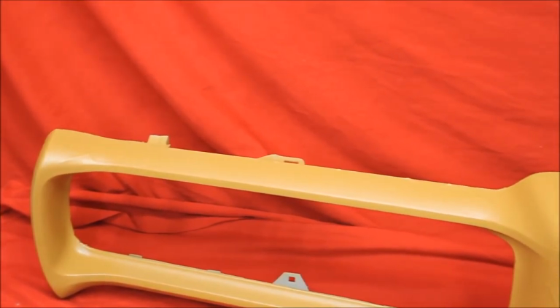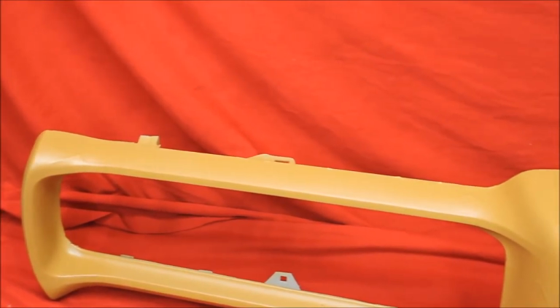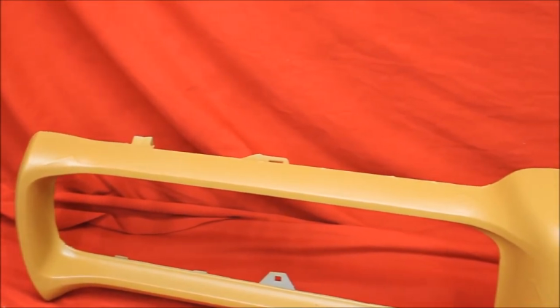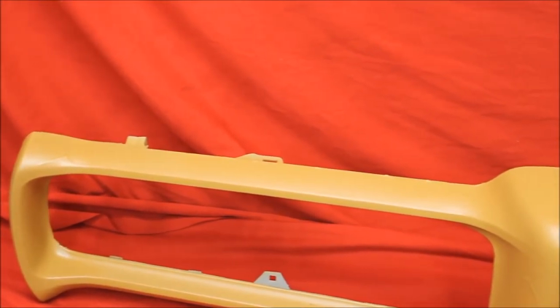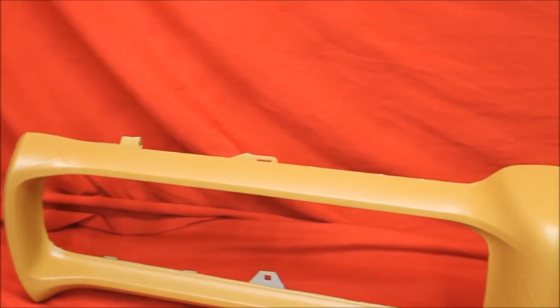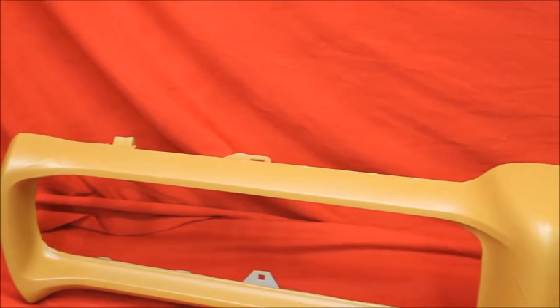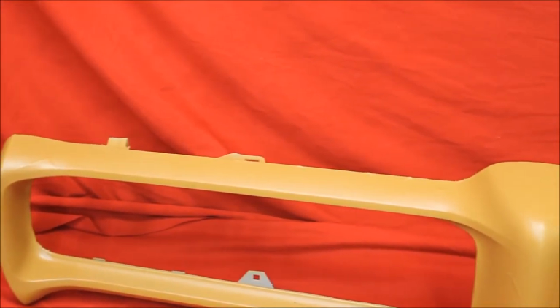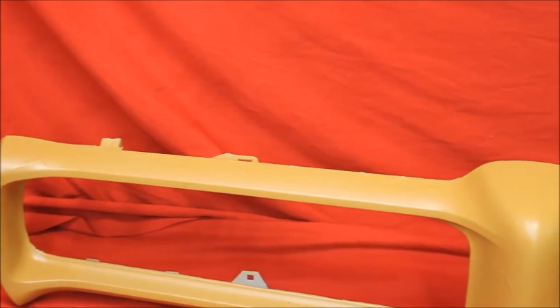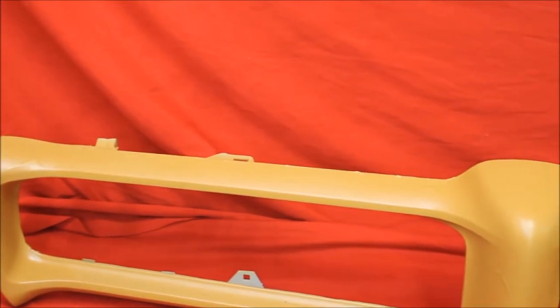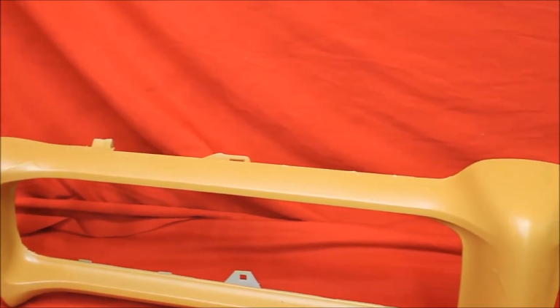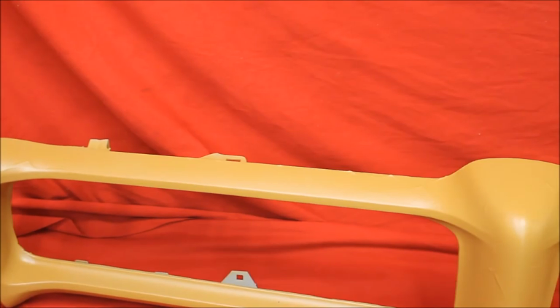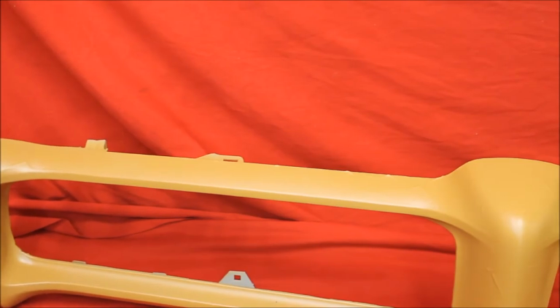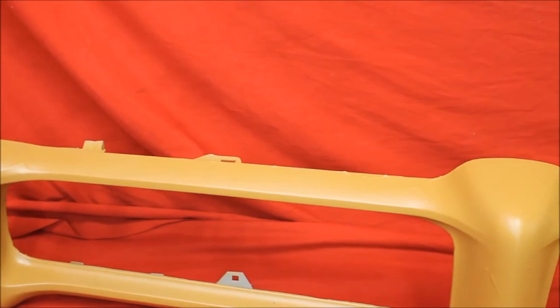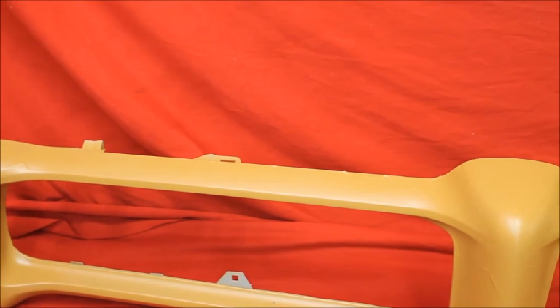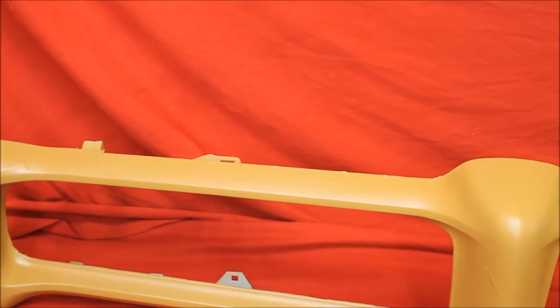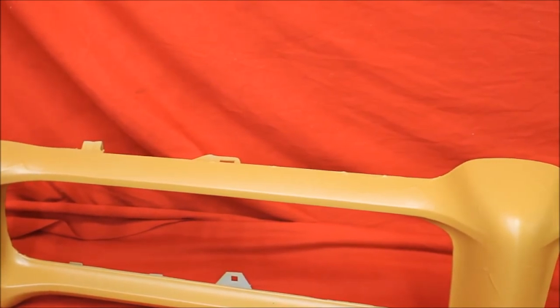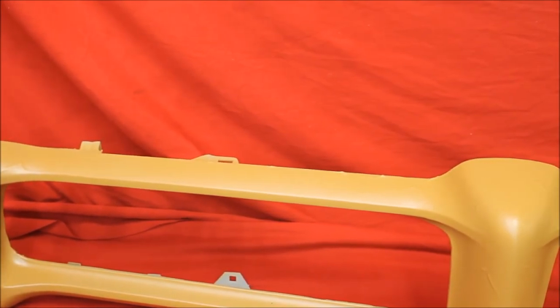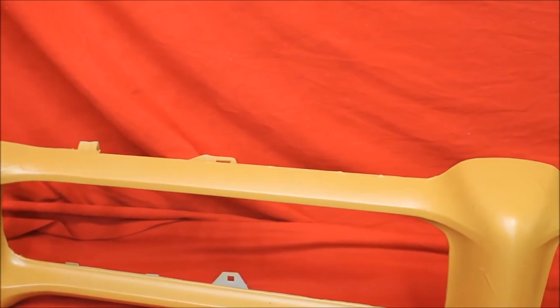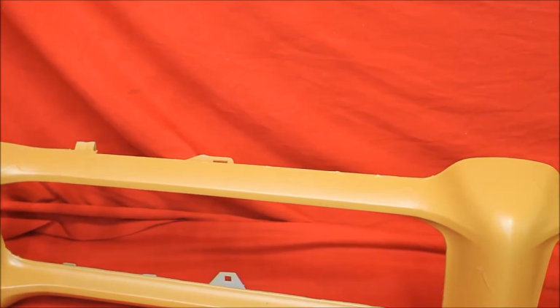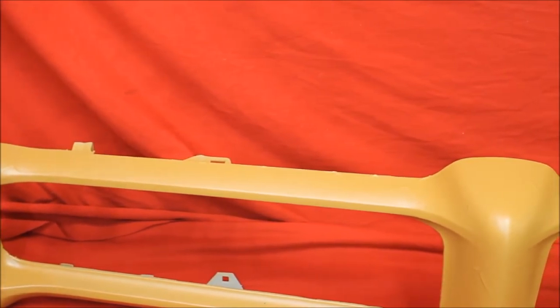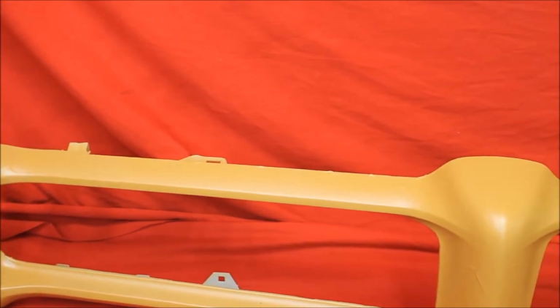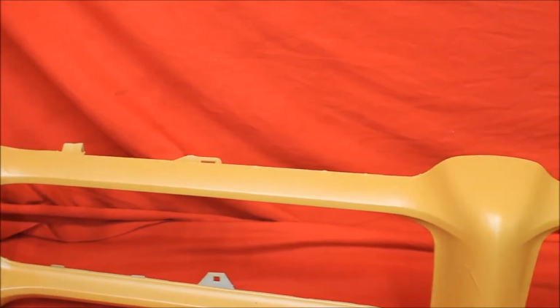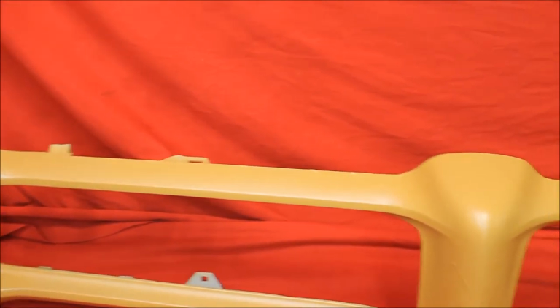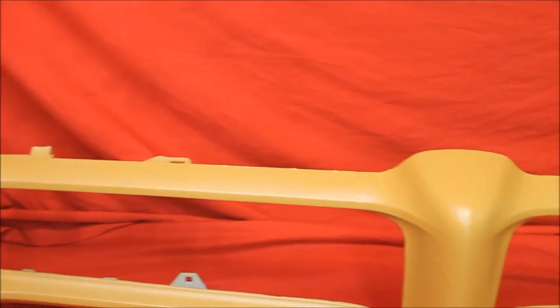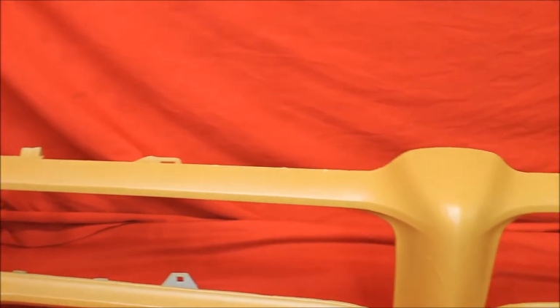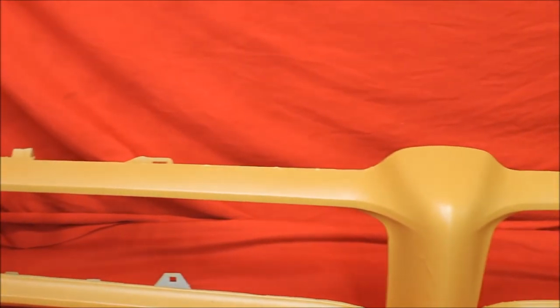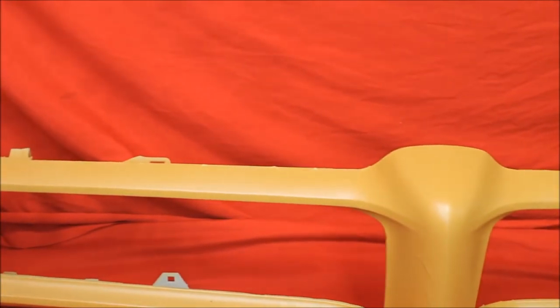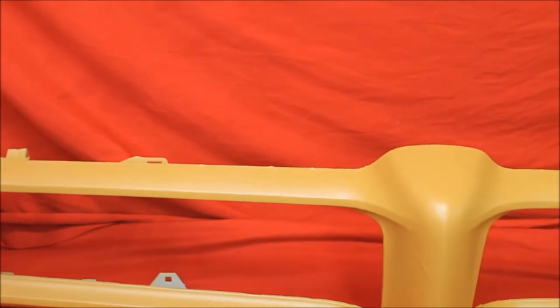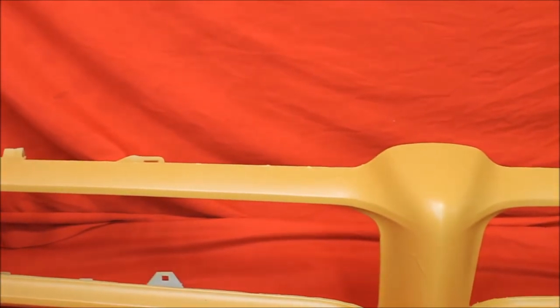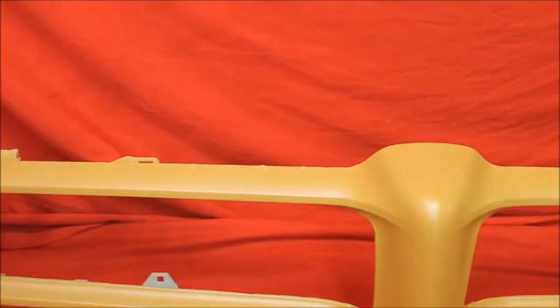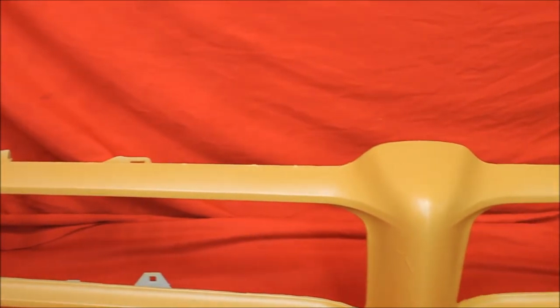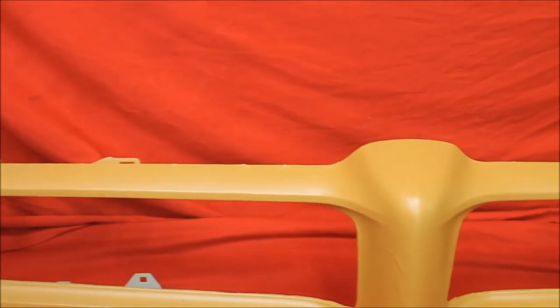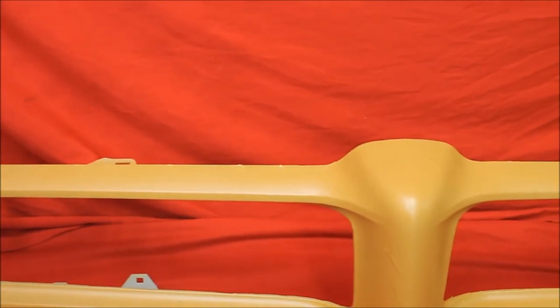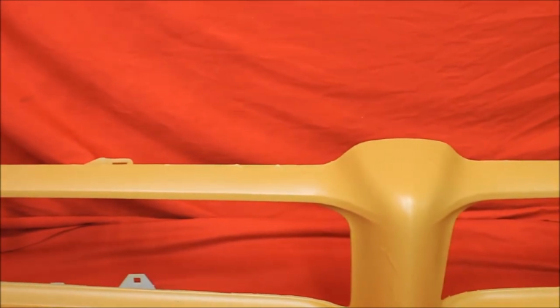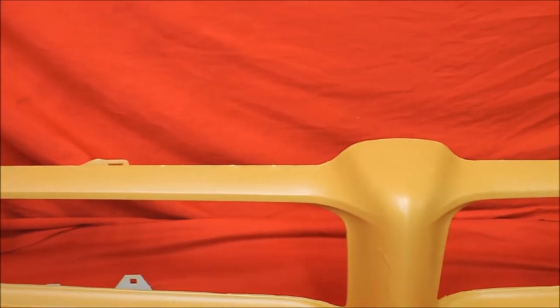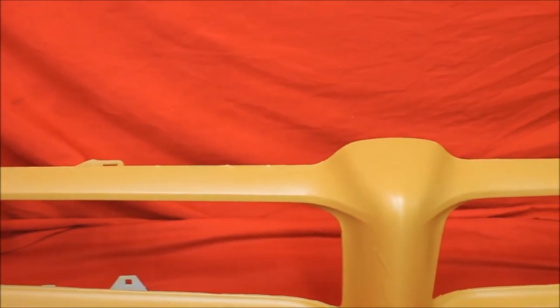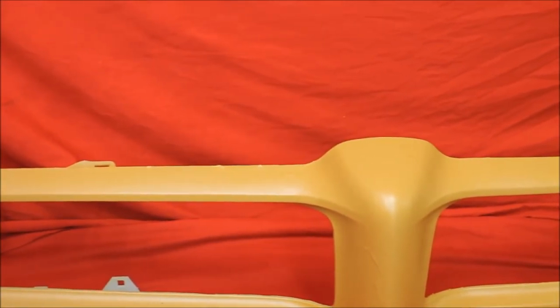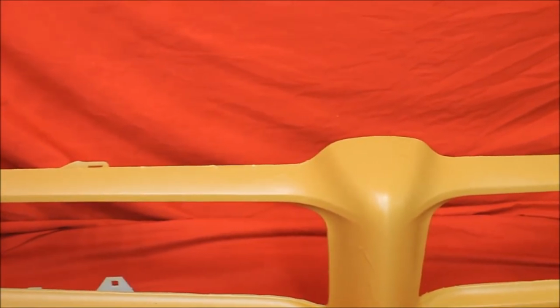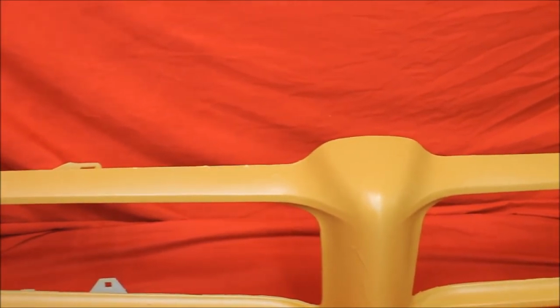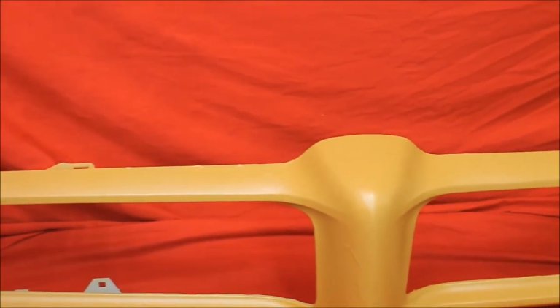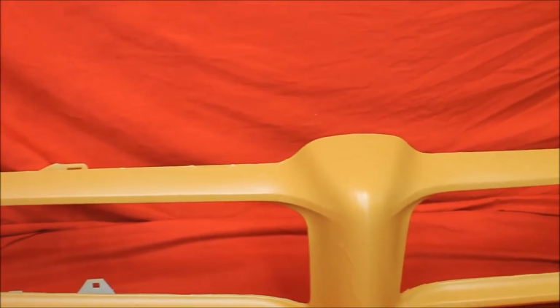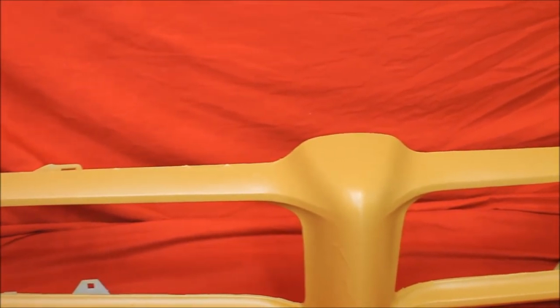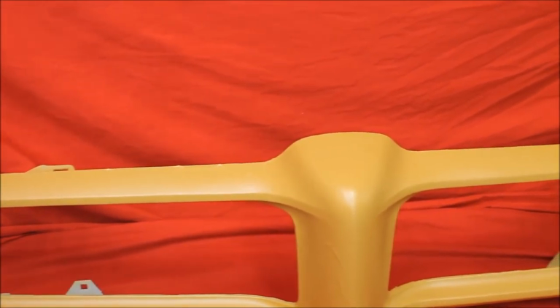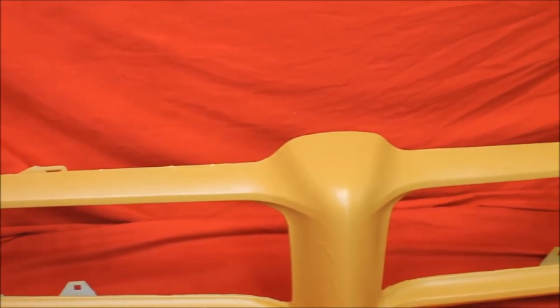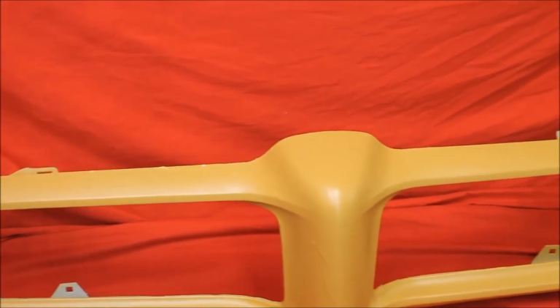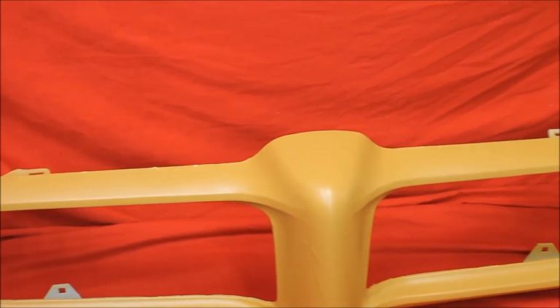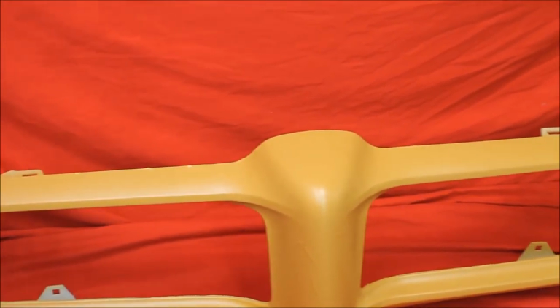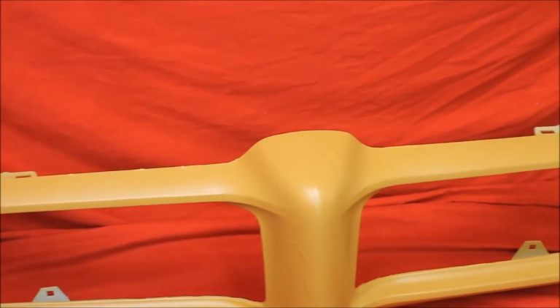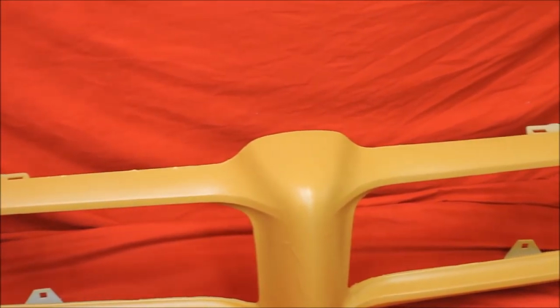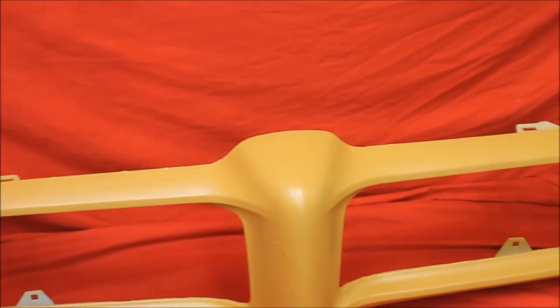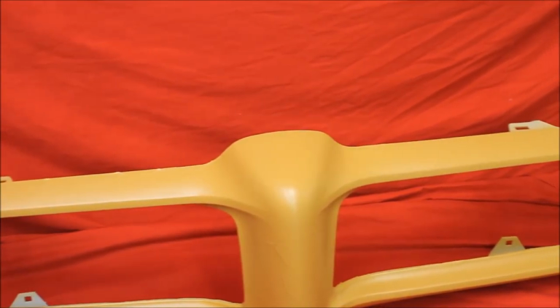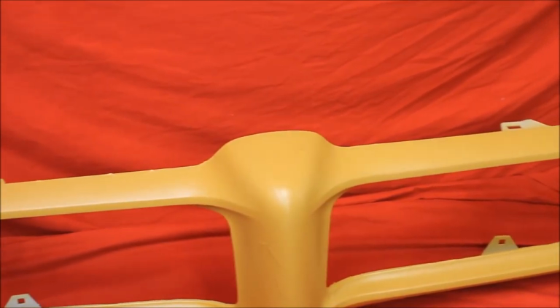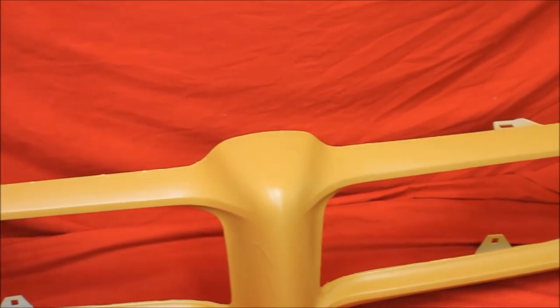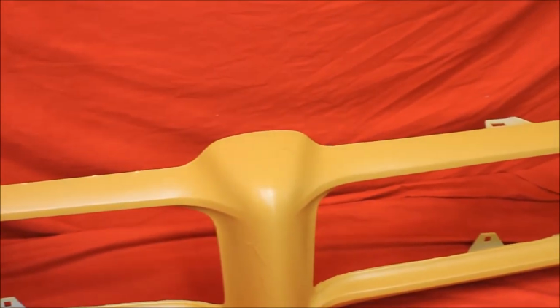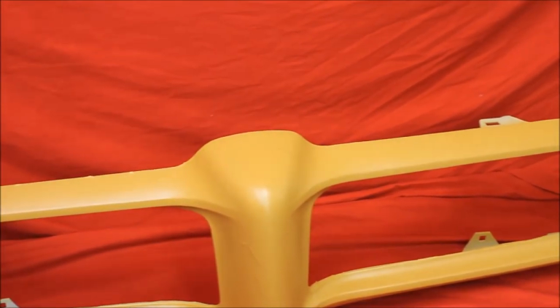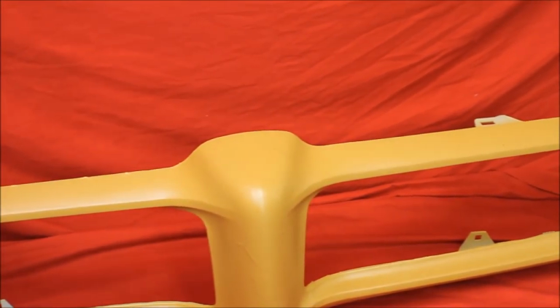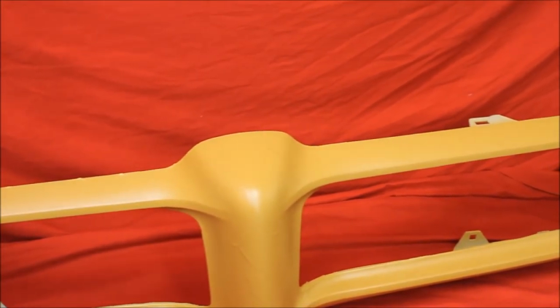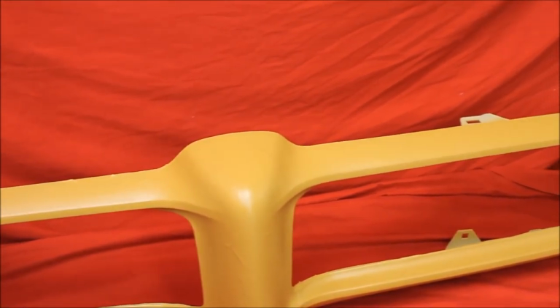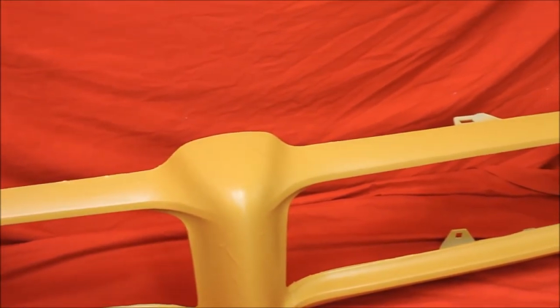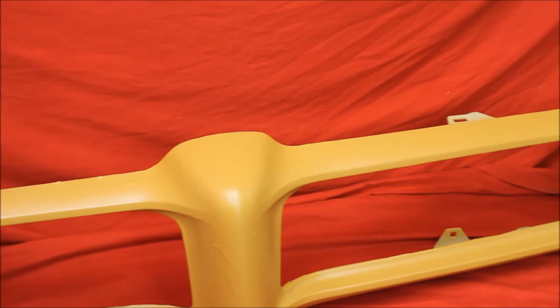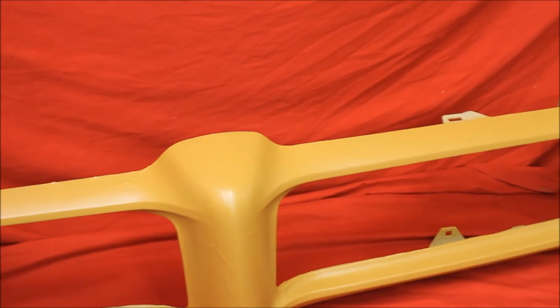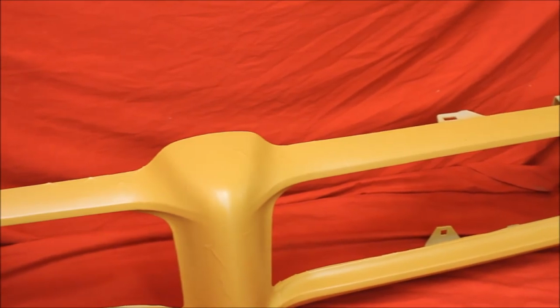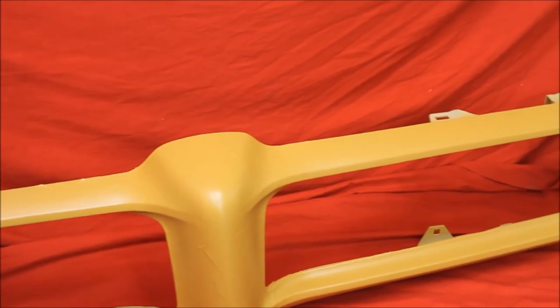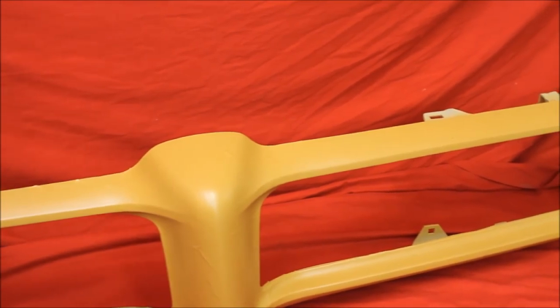You can see the old bumper's got a few runs in it, but once you block this thing, it's going to really look nice.